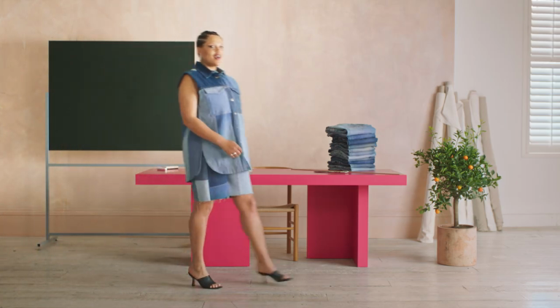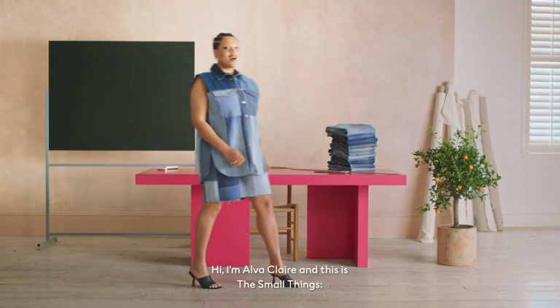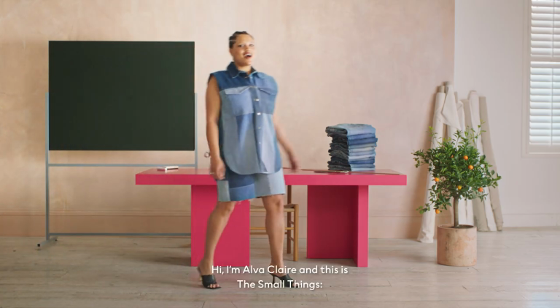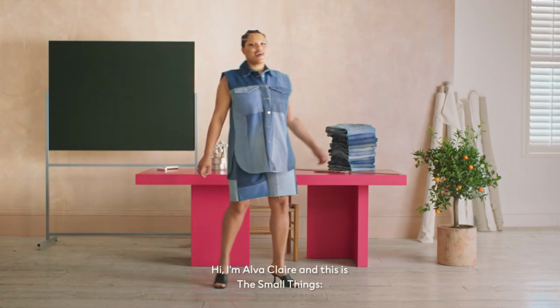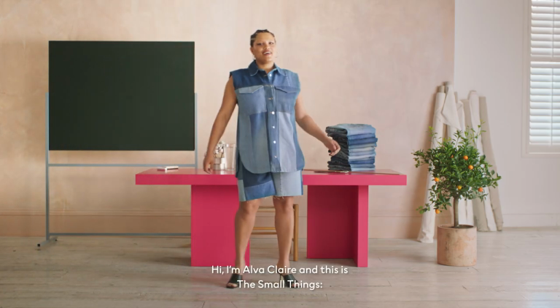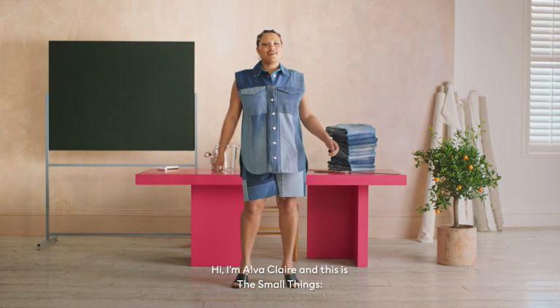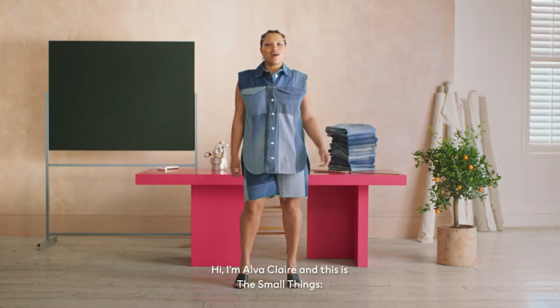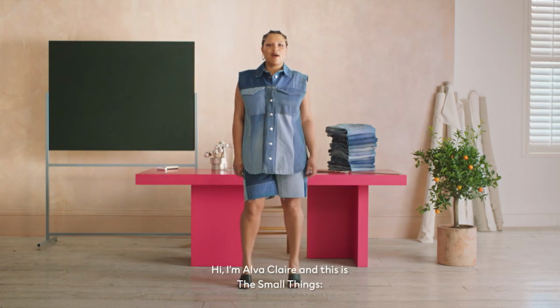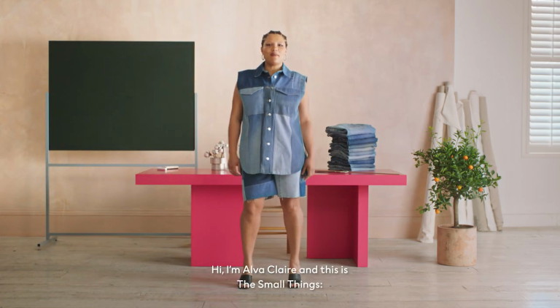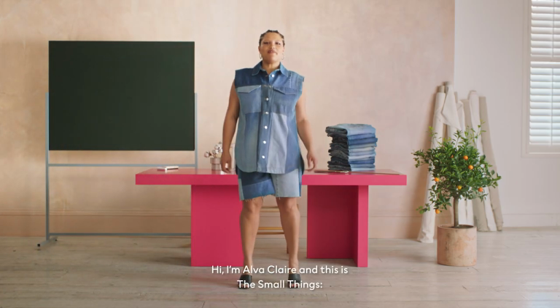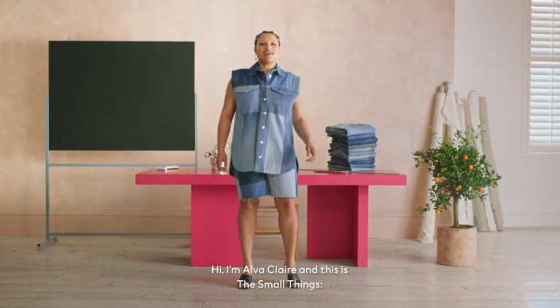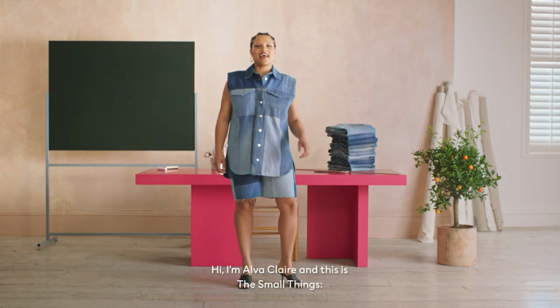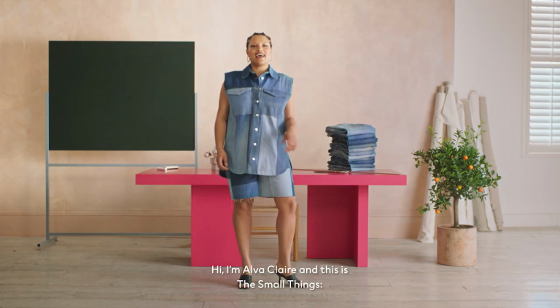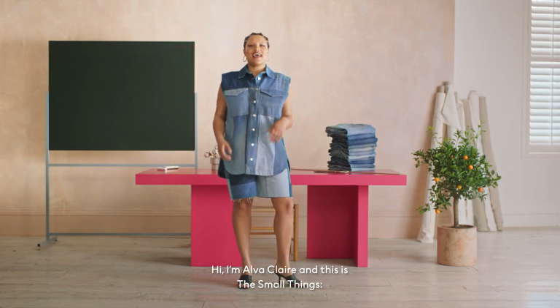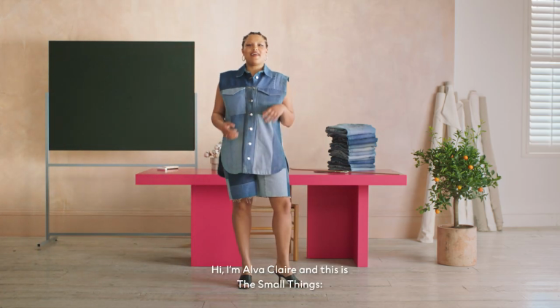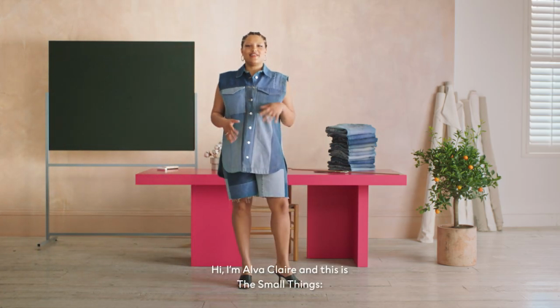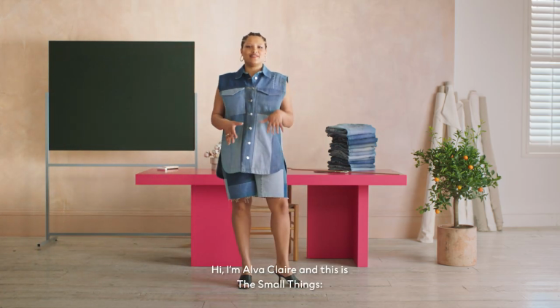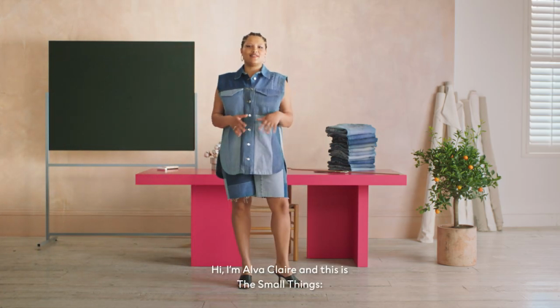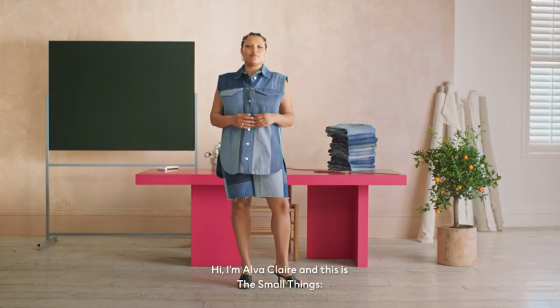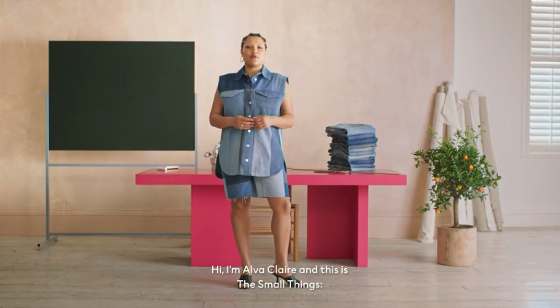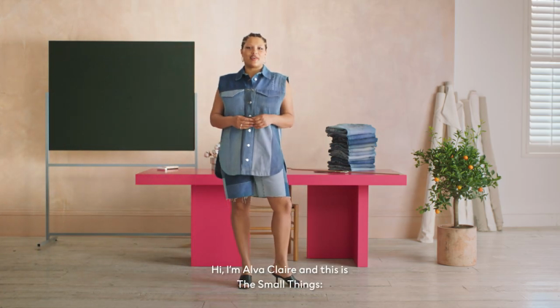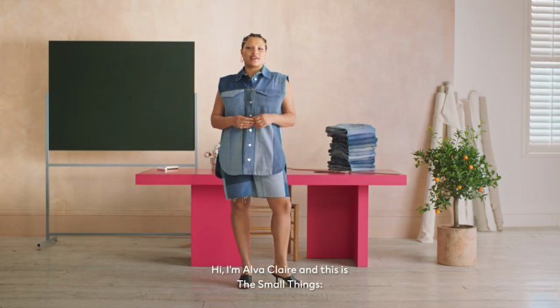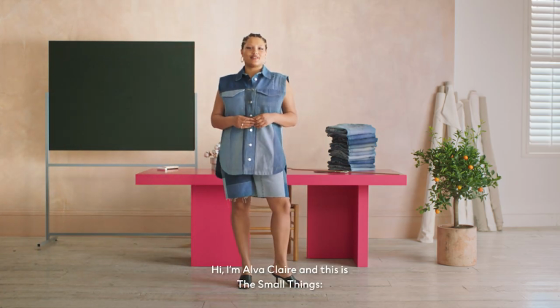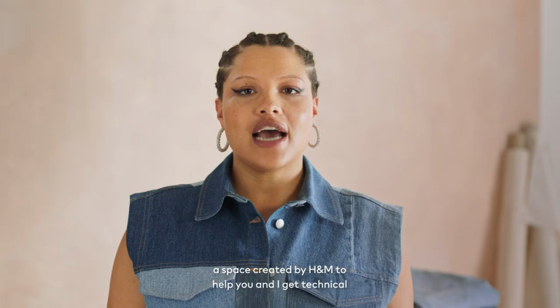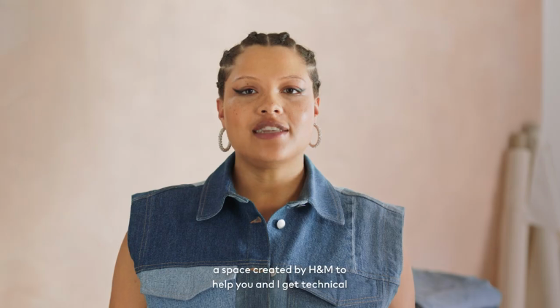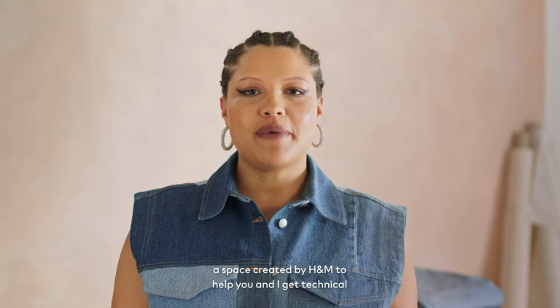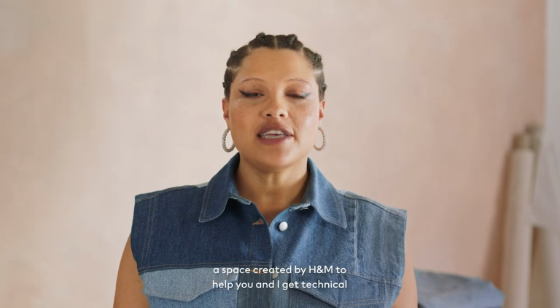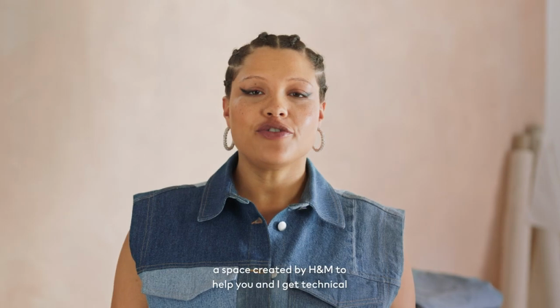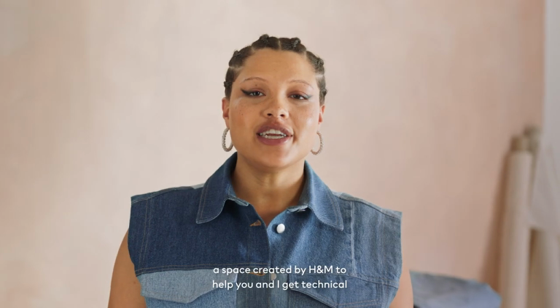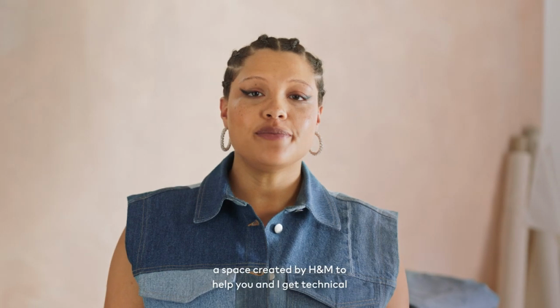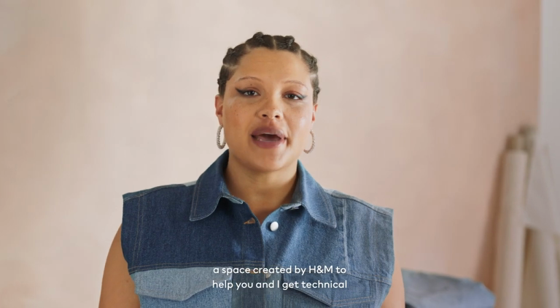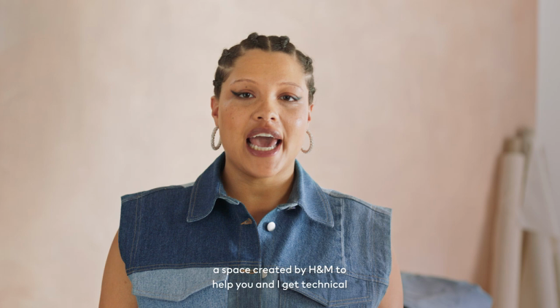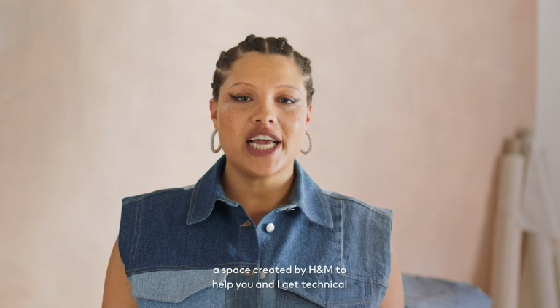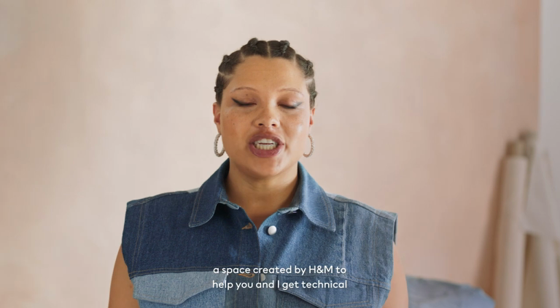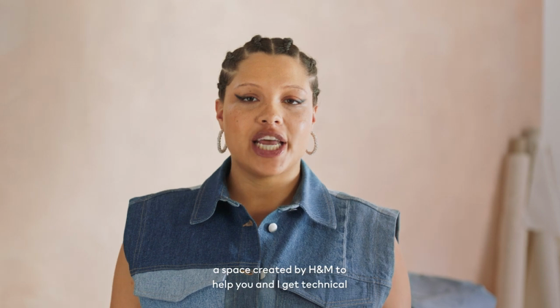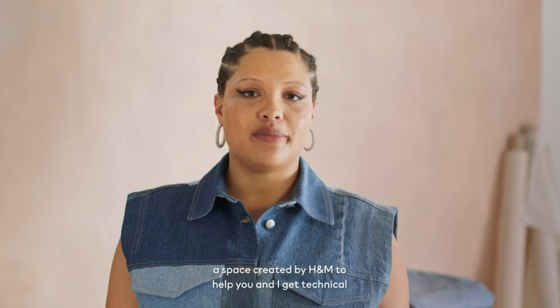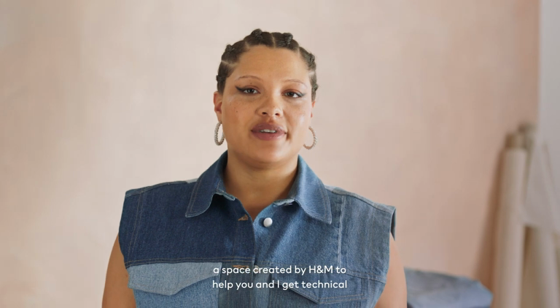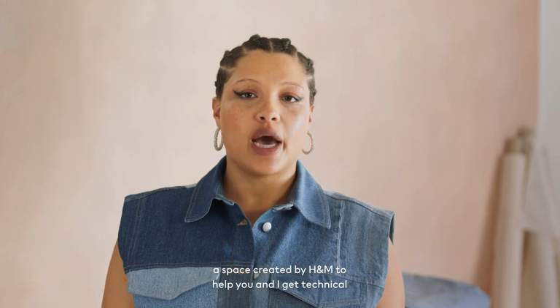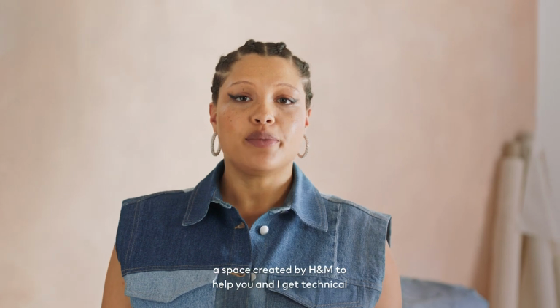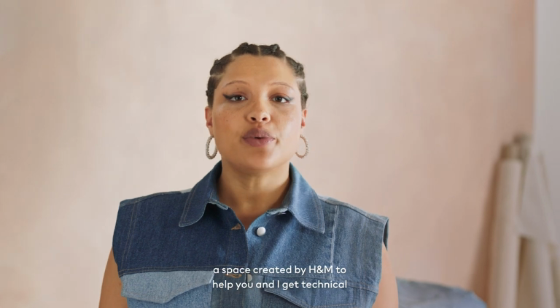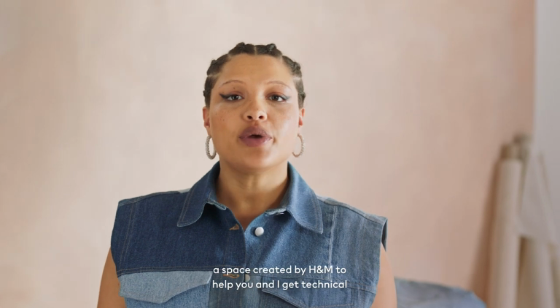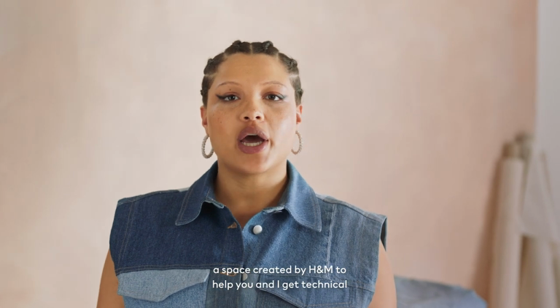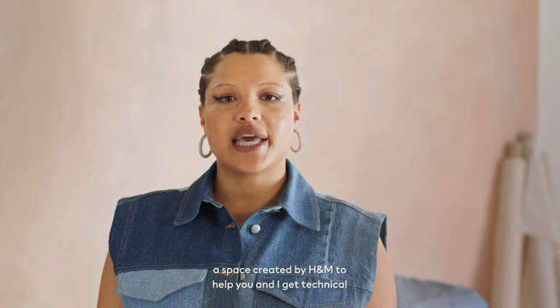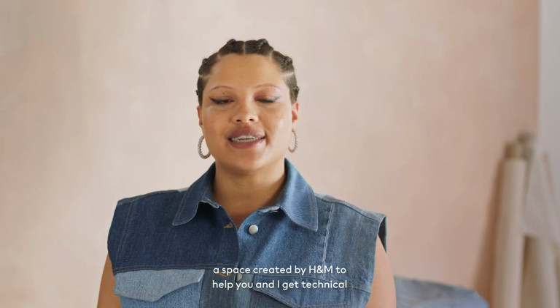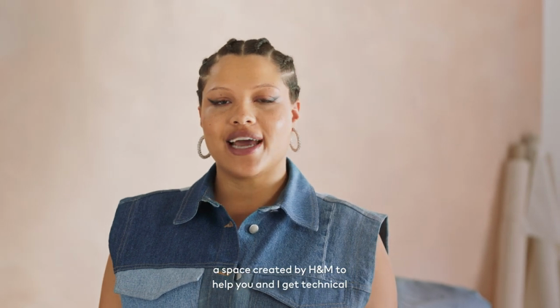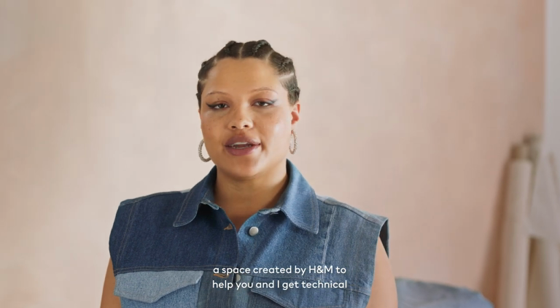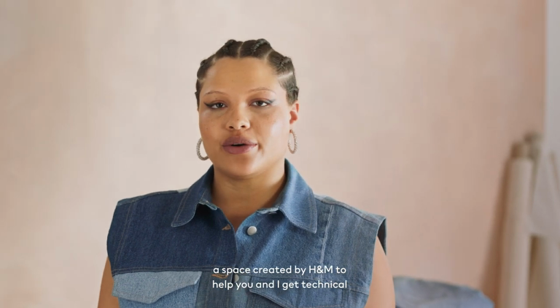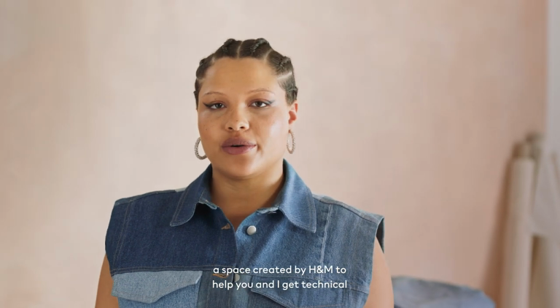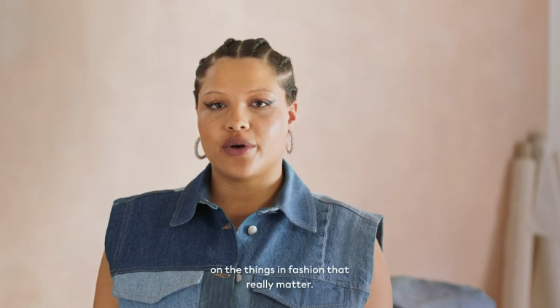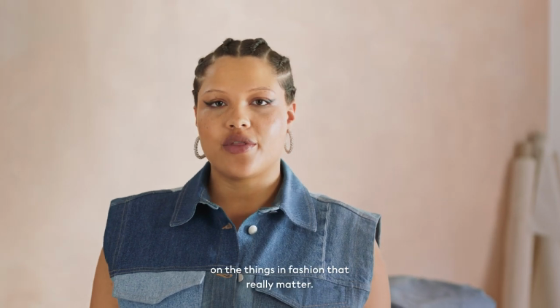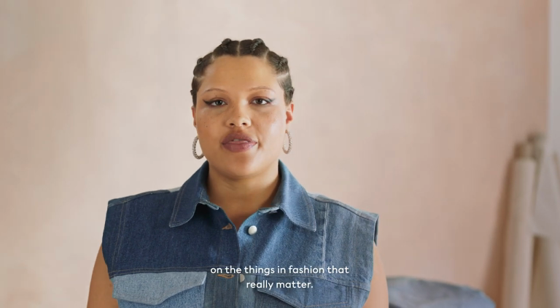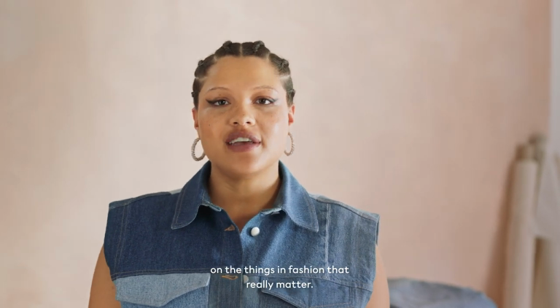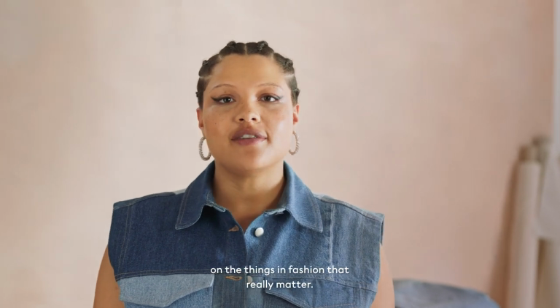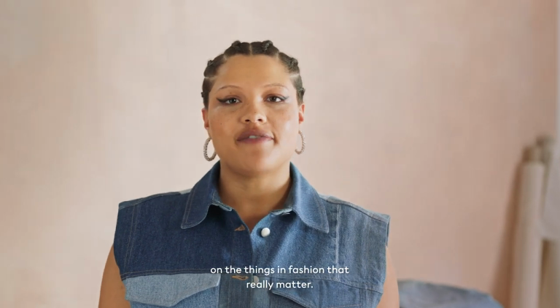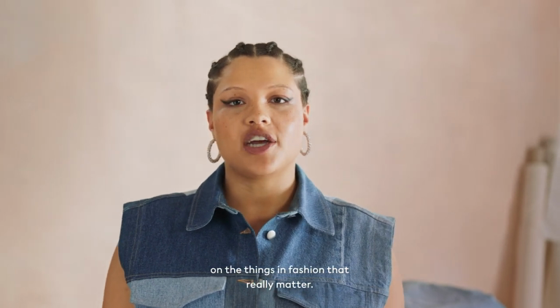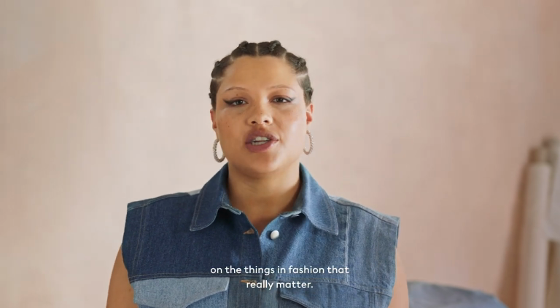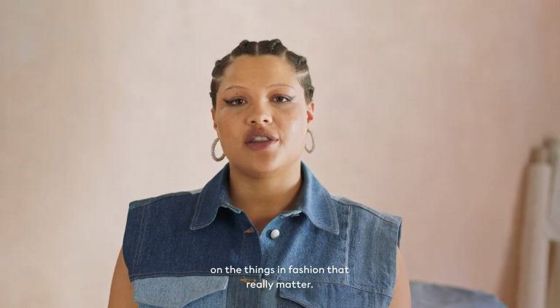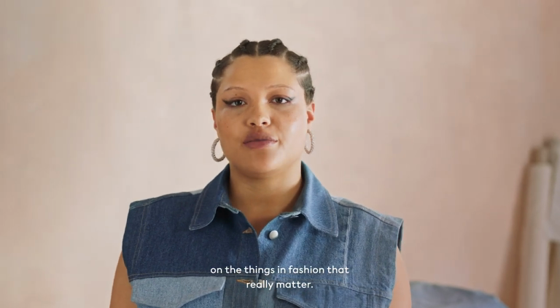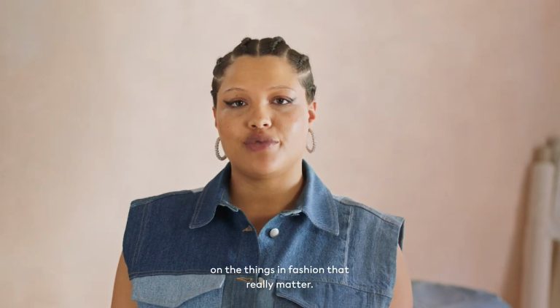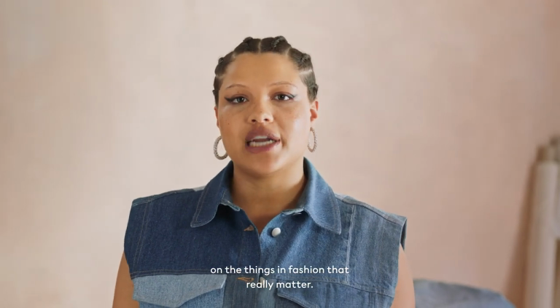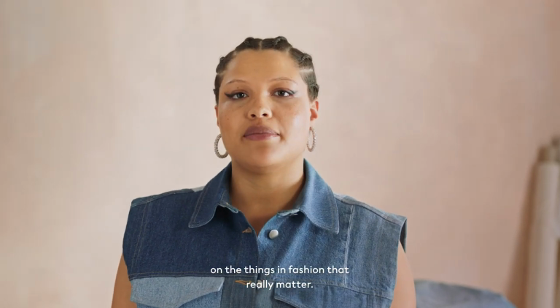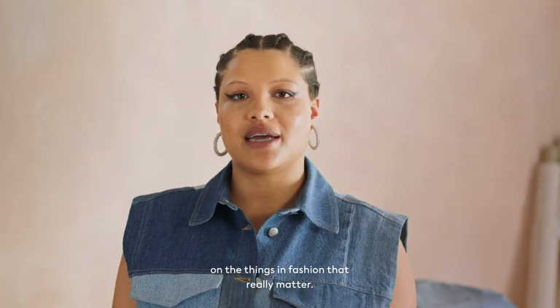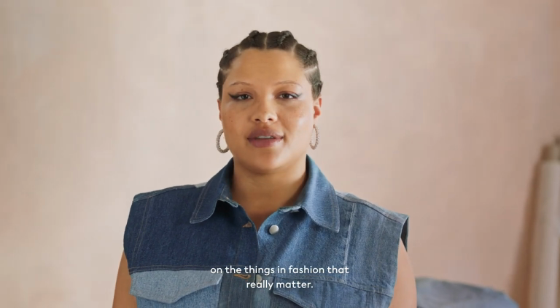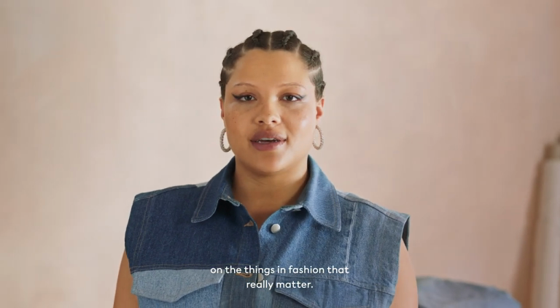Hi, I'm Alva Clare and this is A Small Things — a space created by H&M to help you and I get technical on the things in fashion that really matter.